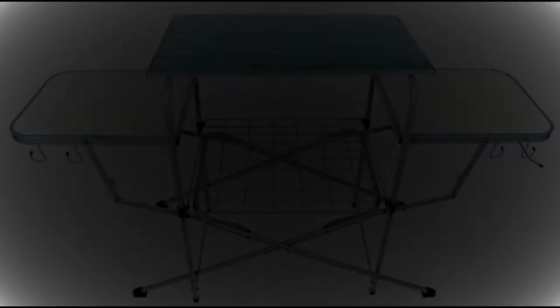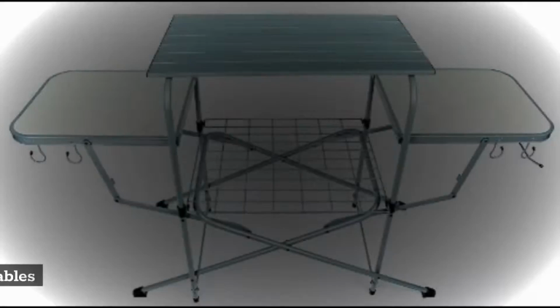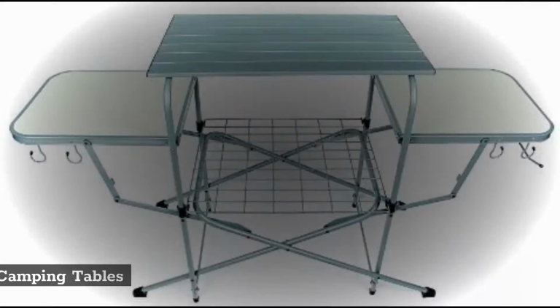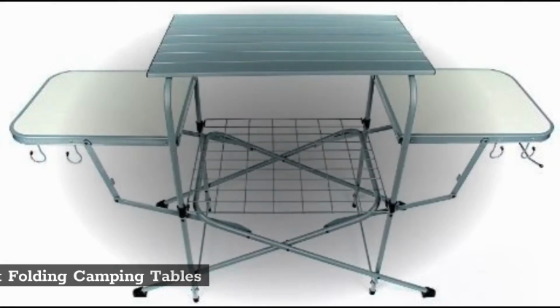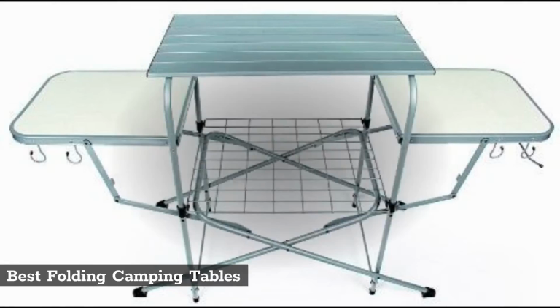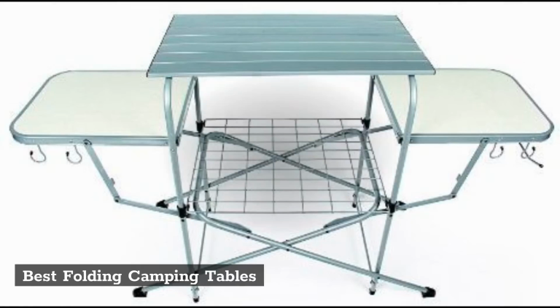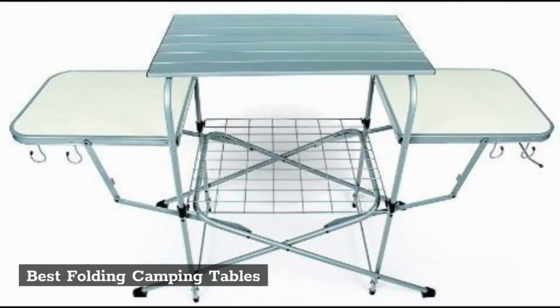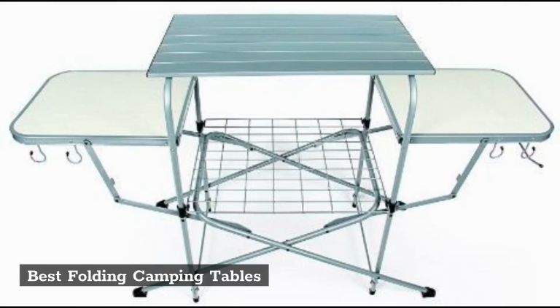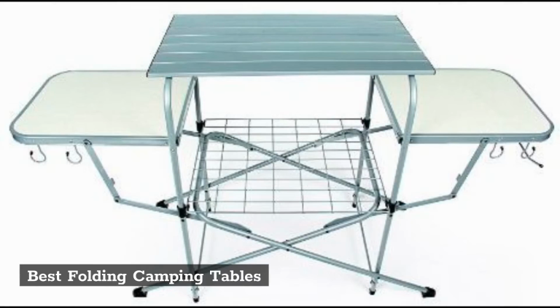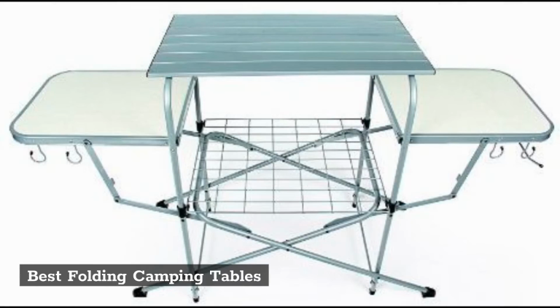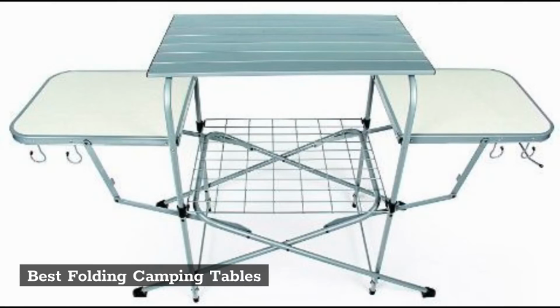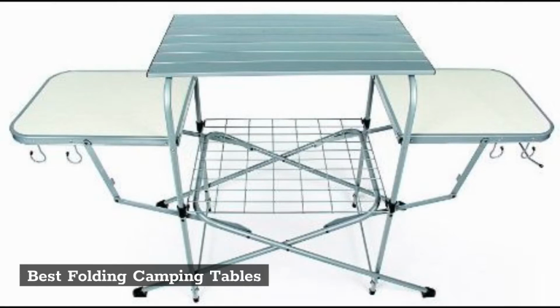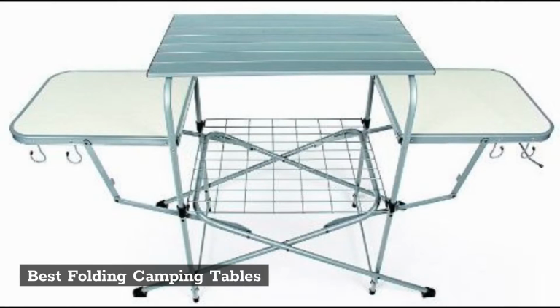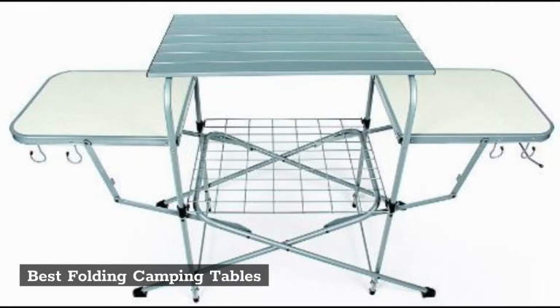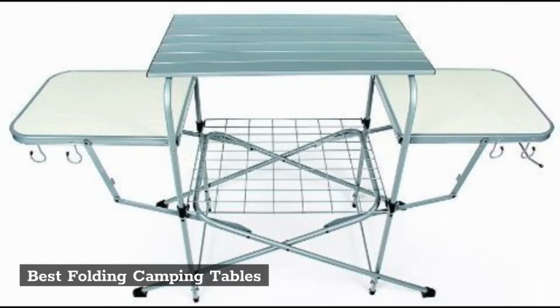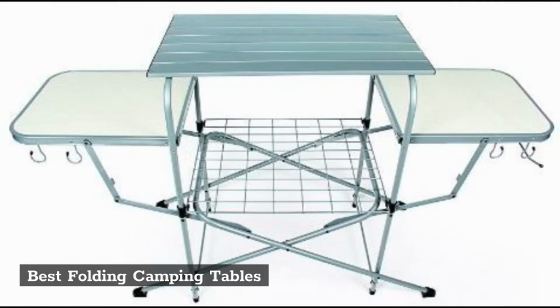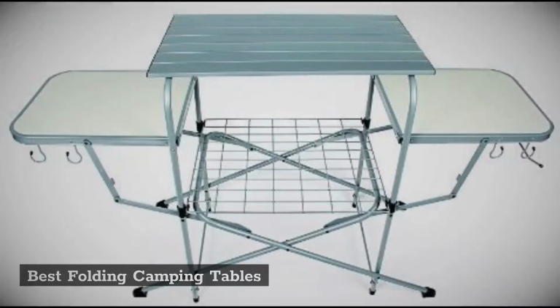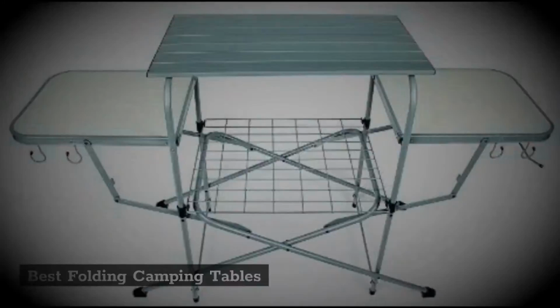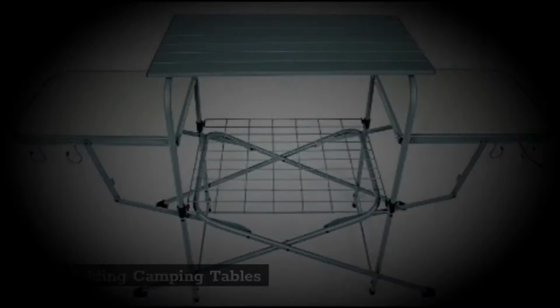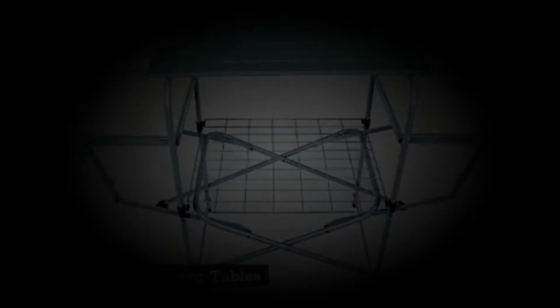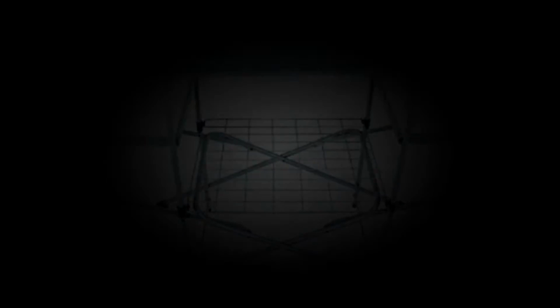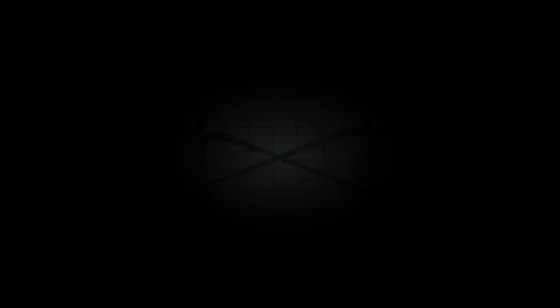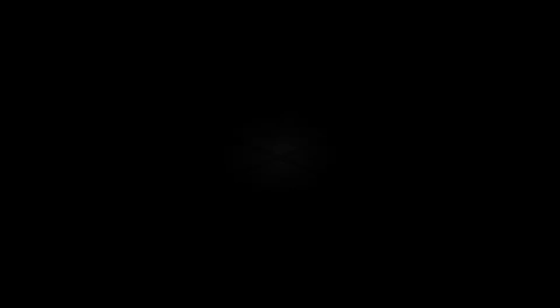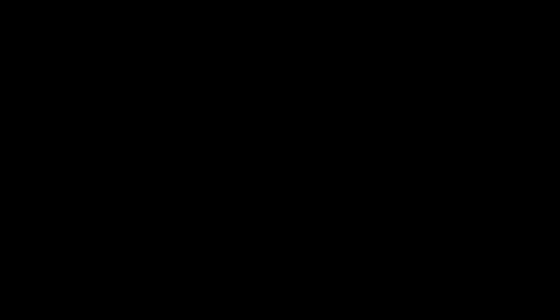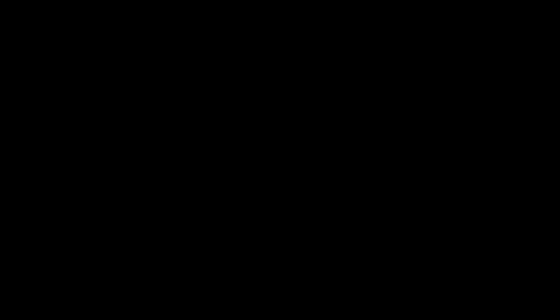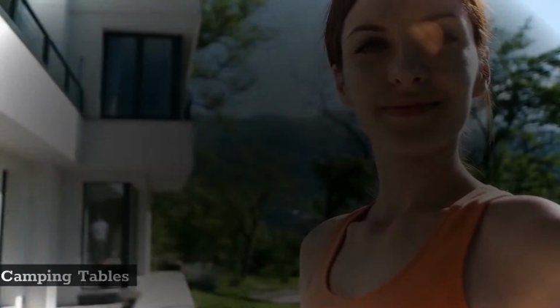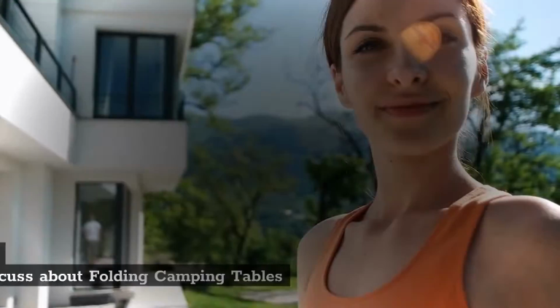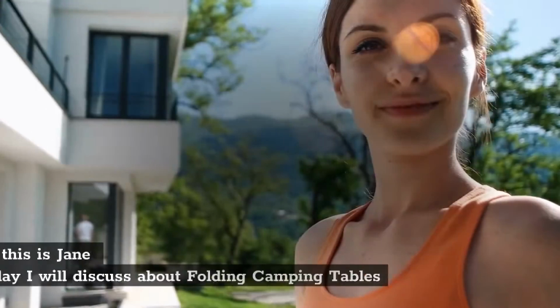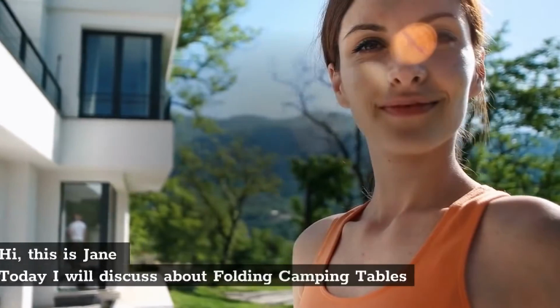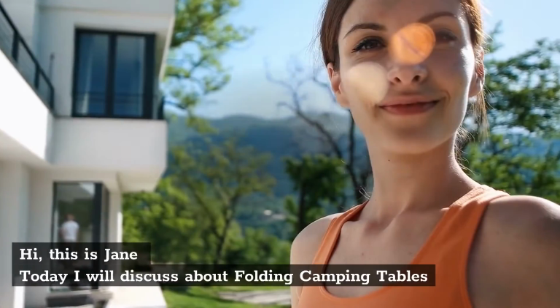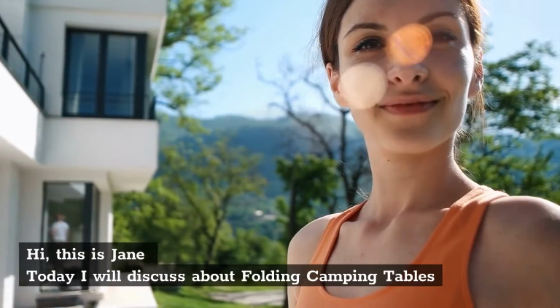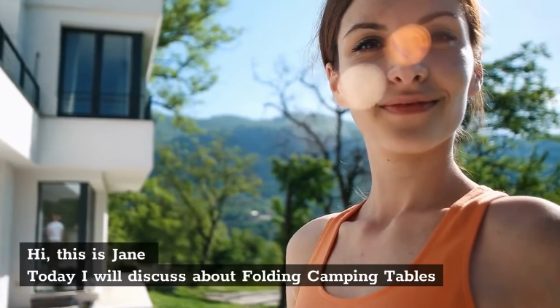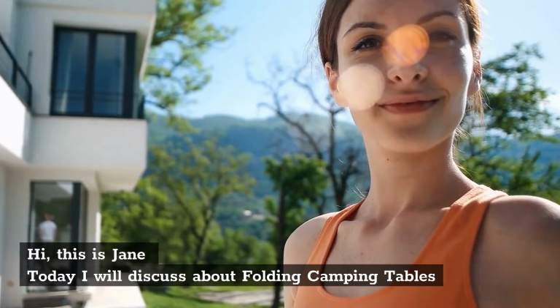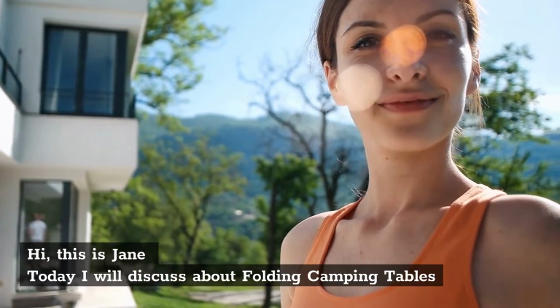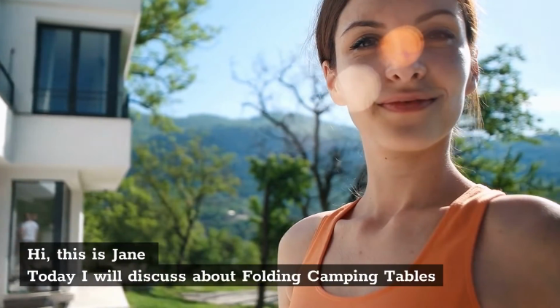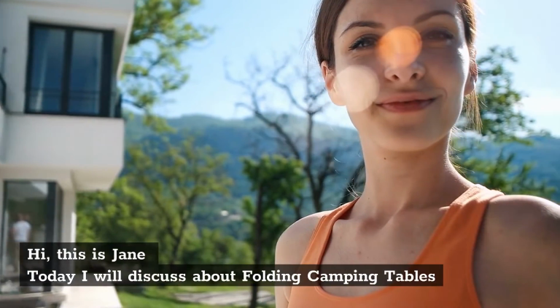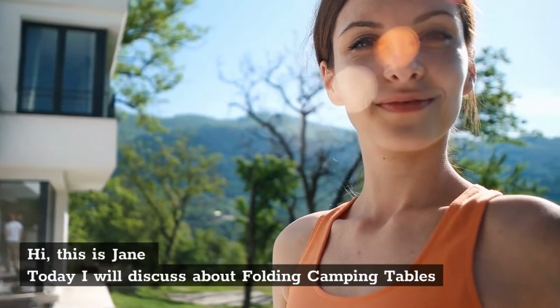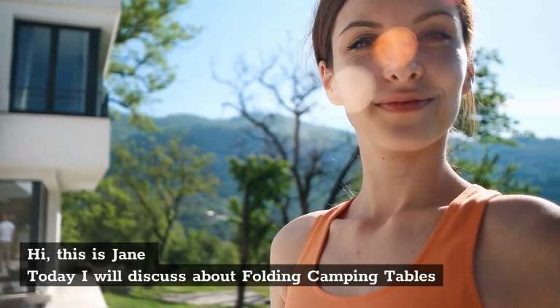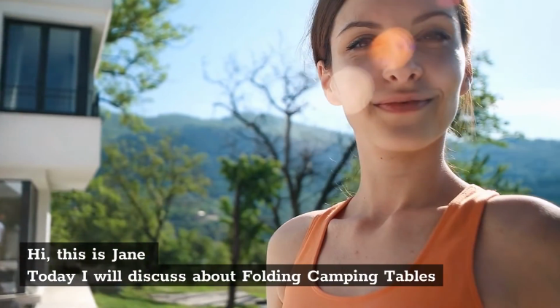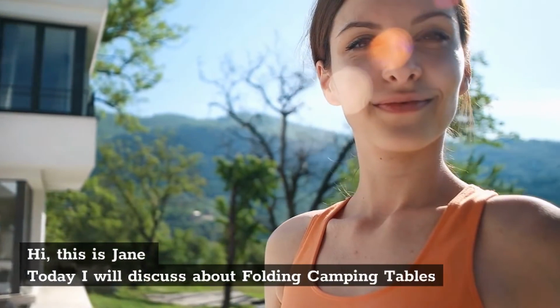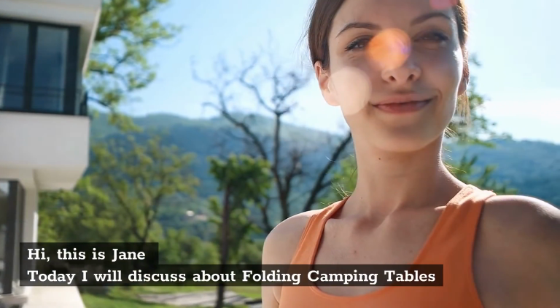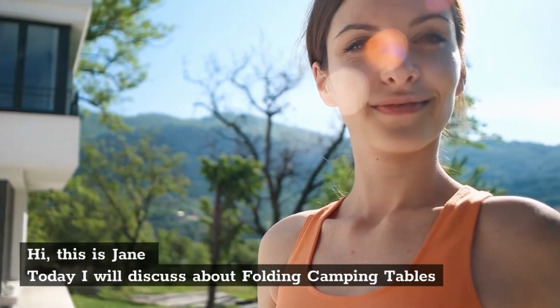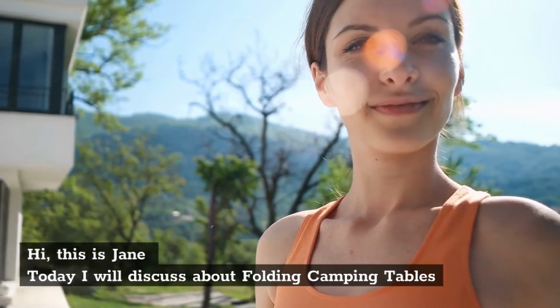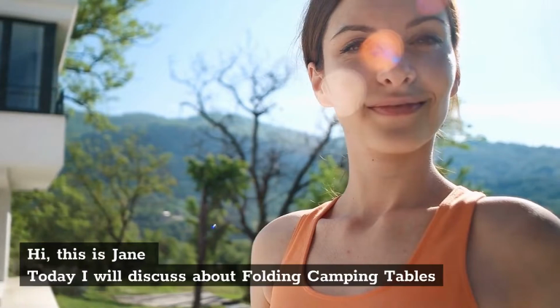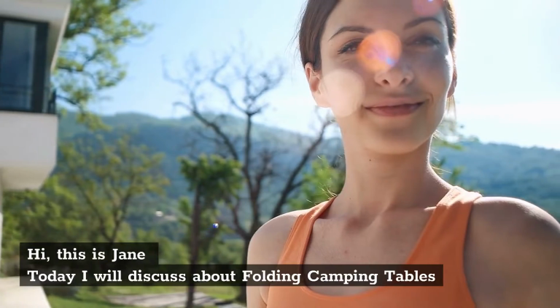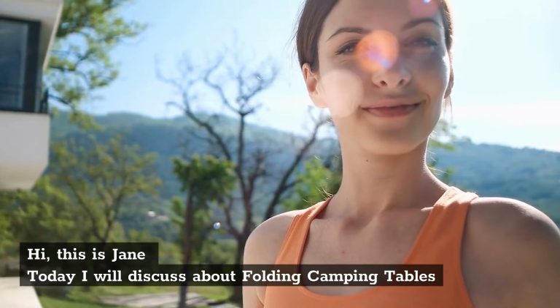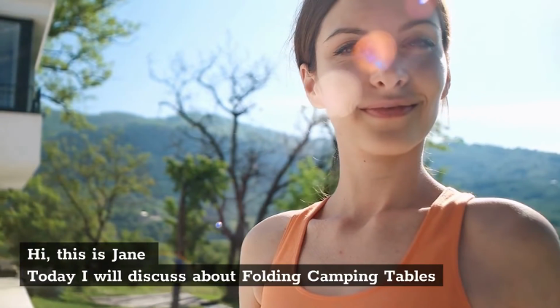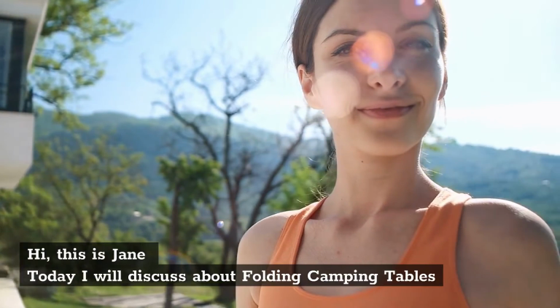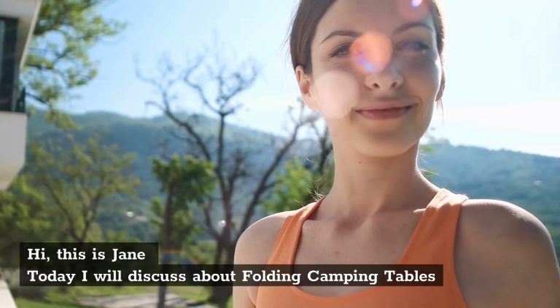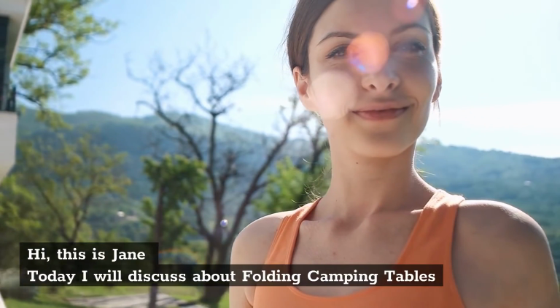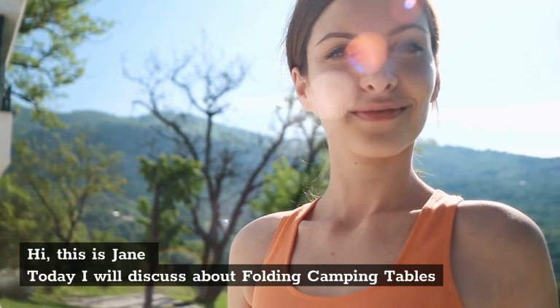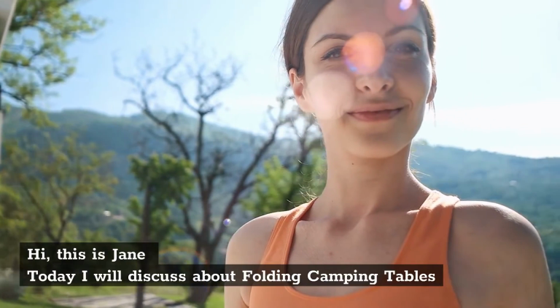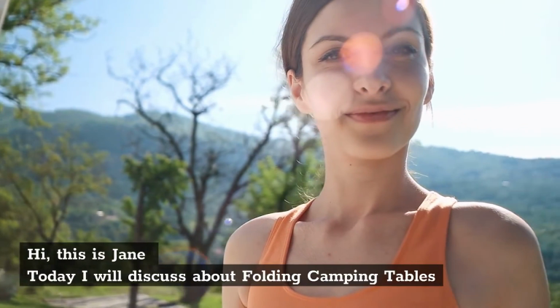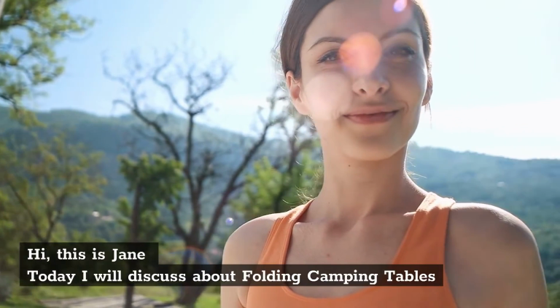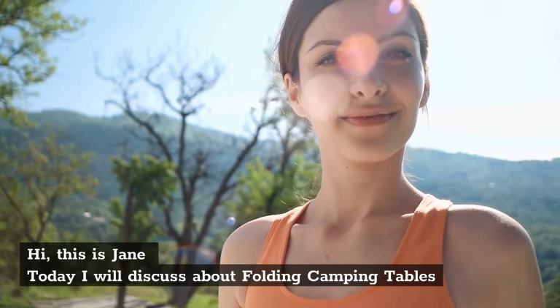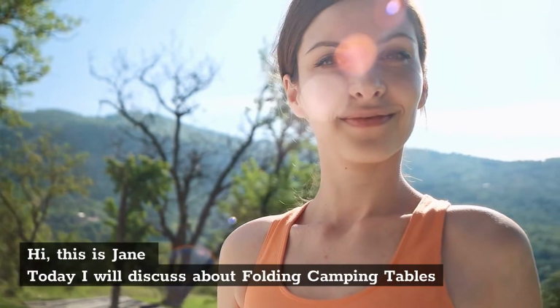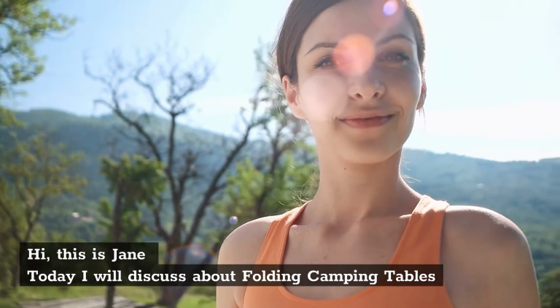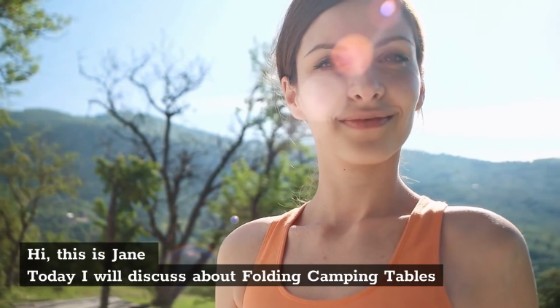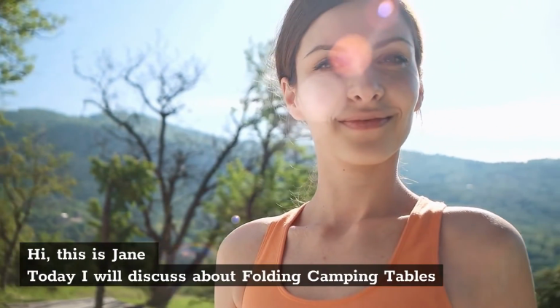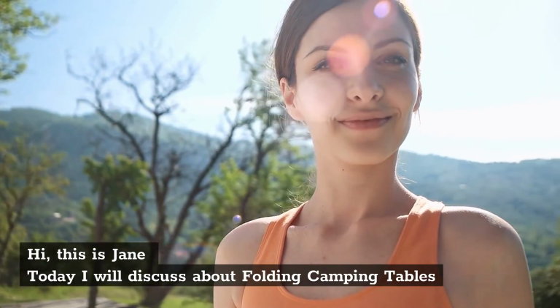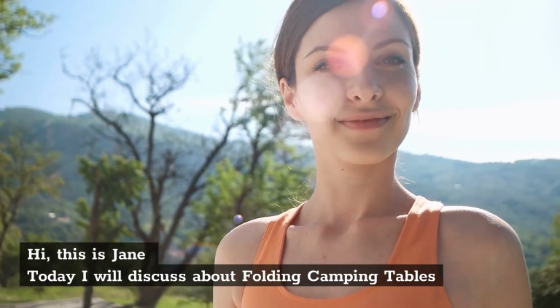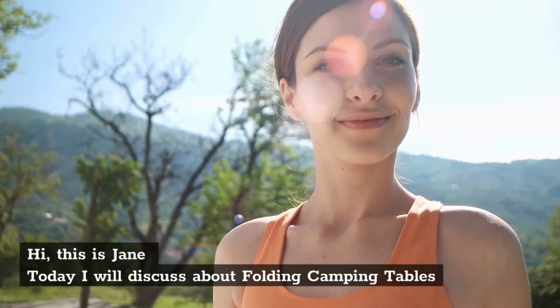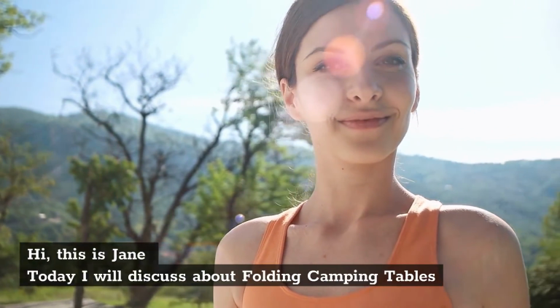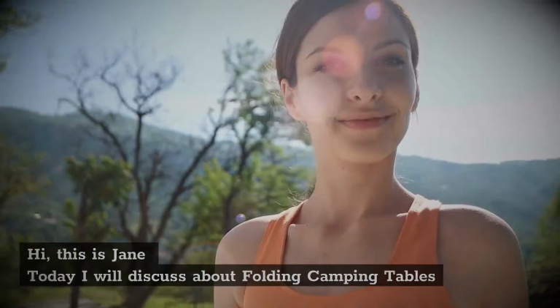Best Folding Camping Tables. Hi, this is Jane. Today I will discuss about folding camping tables.